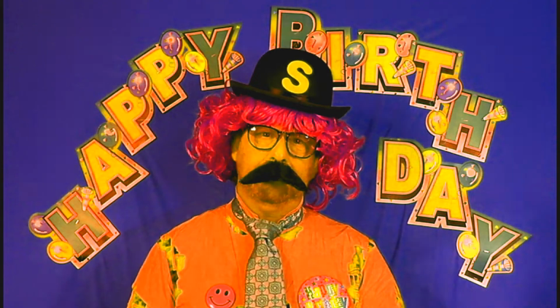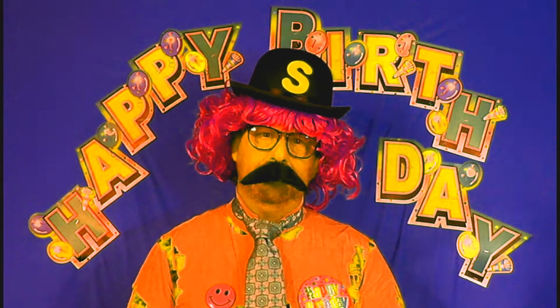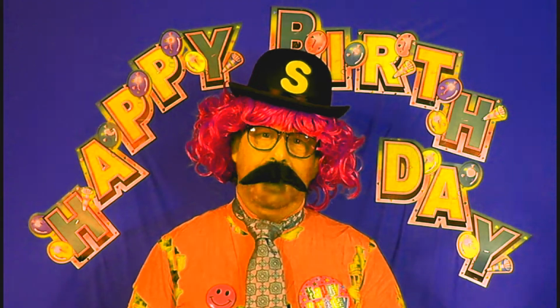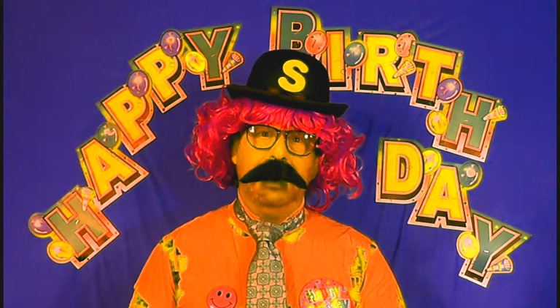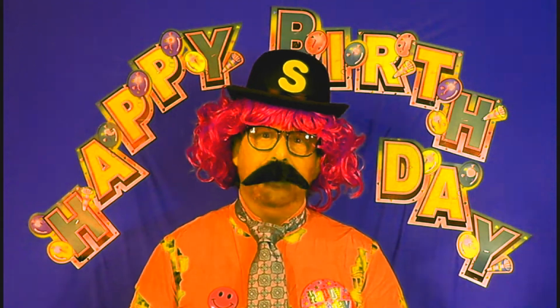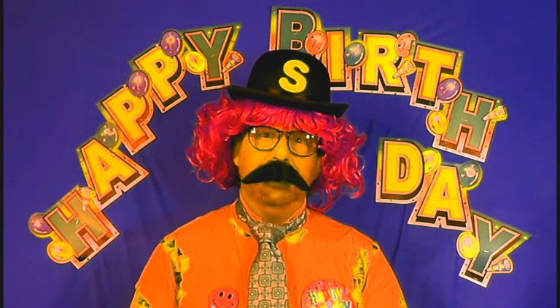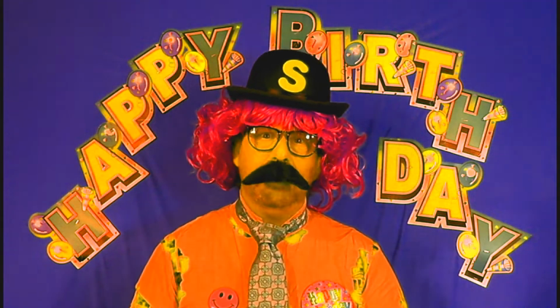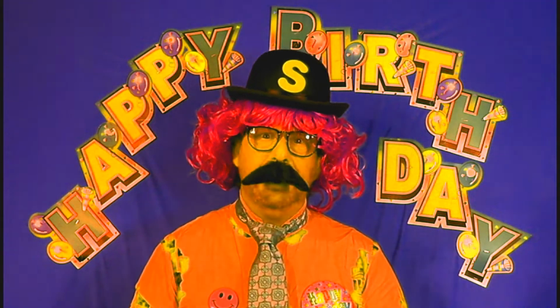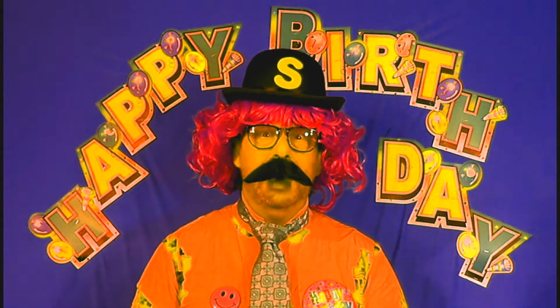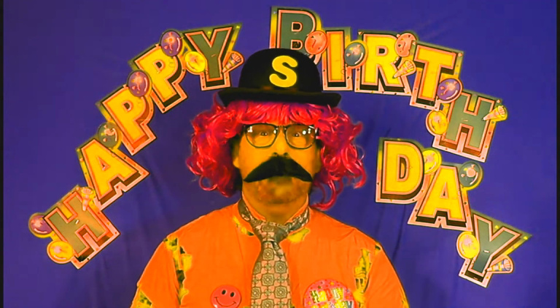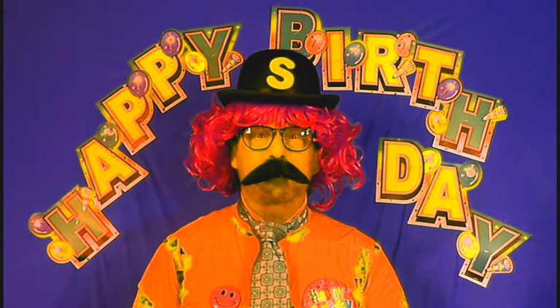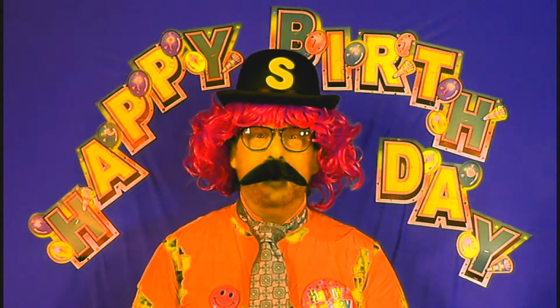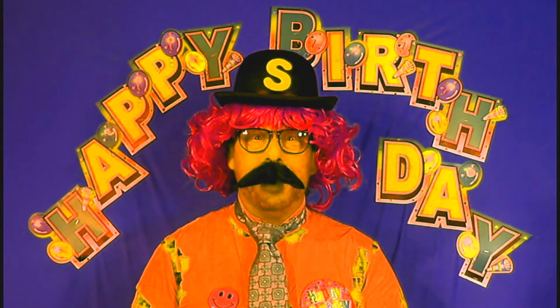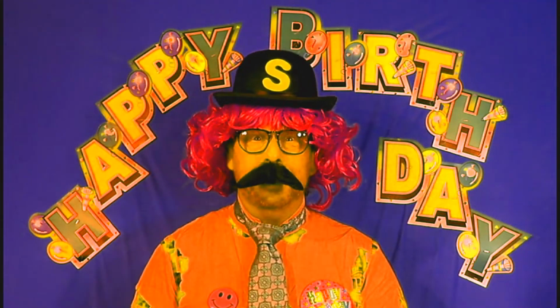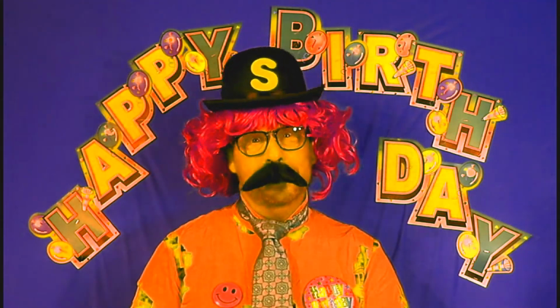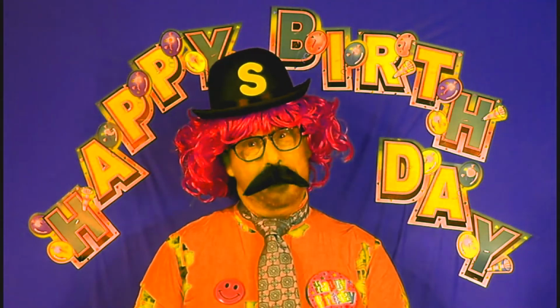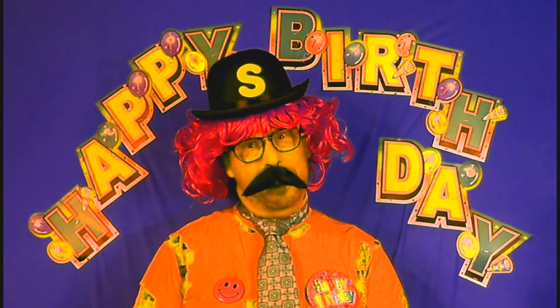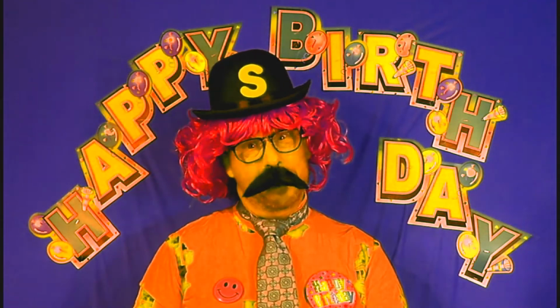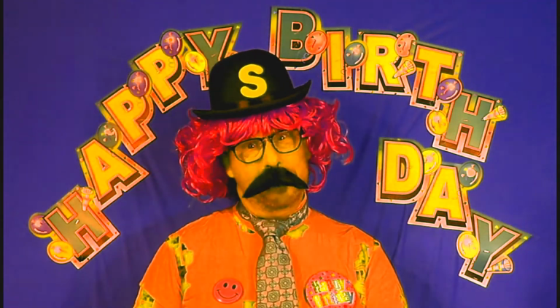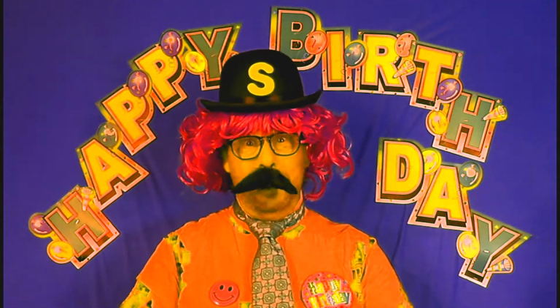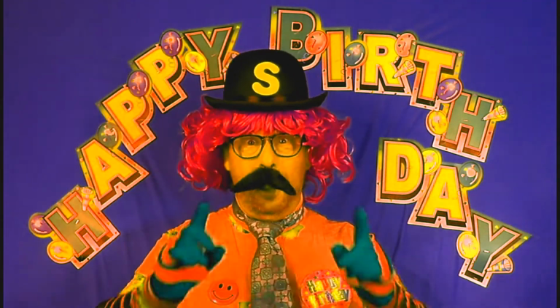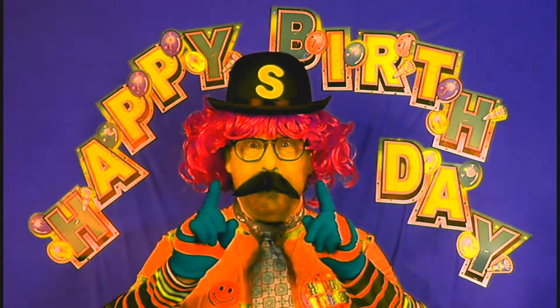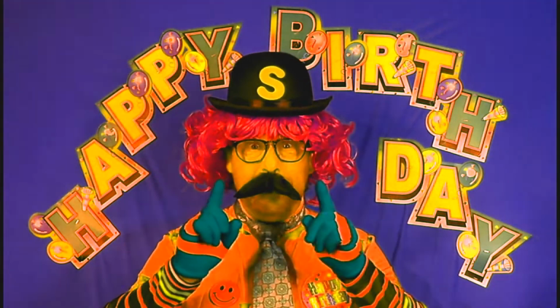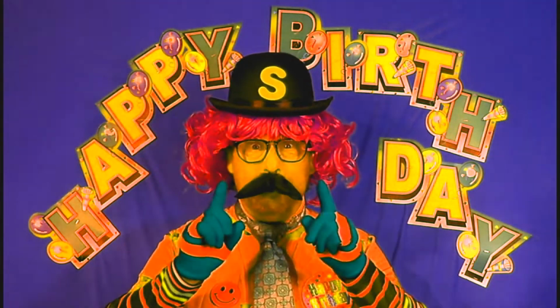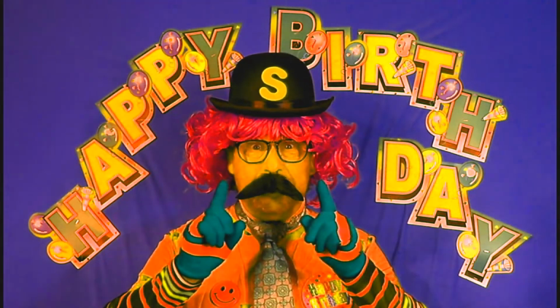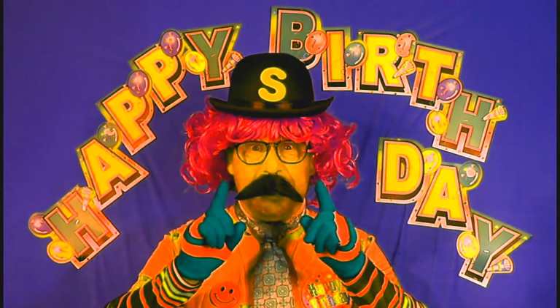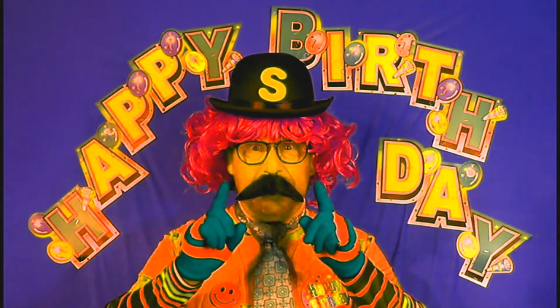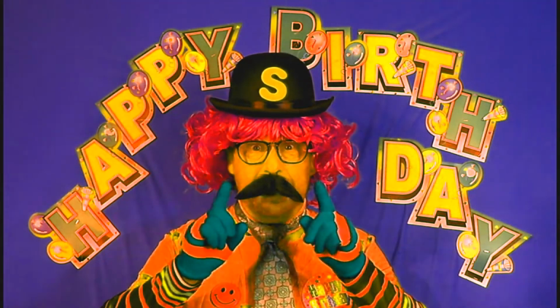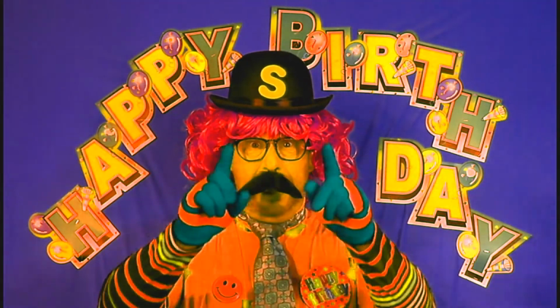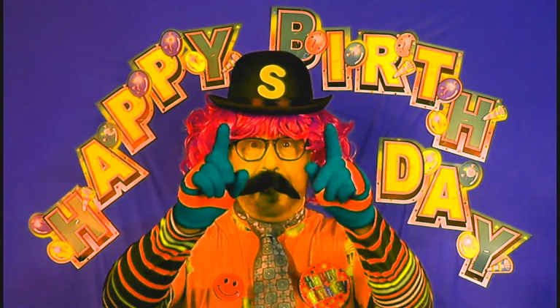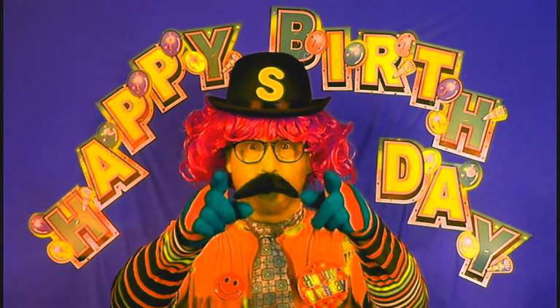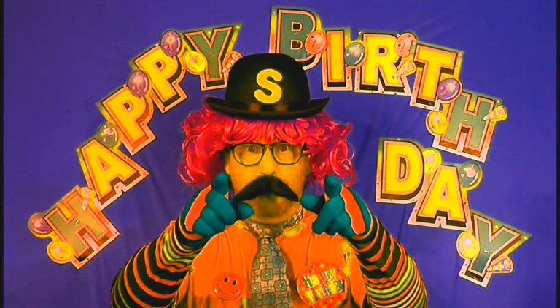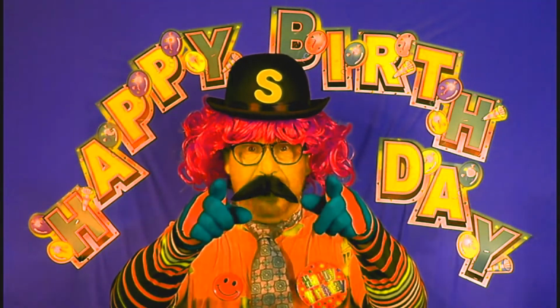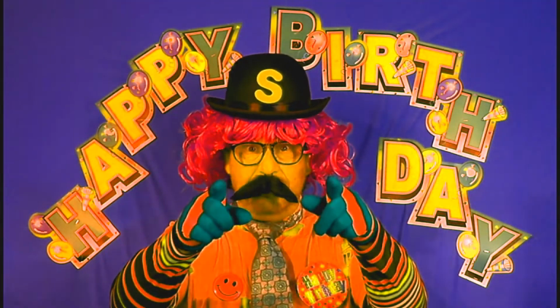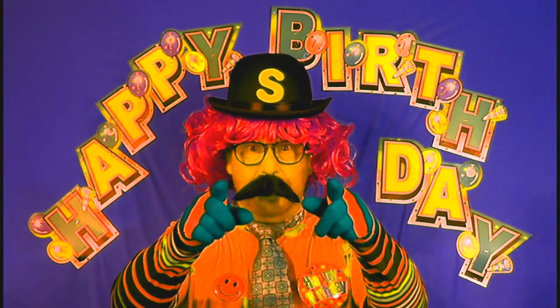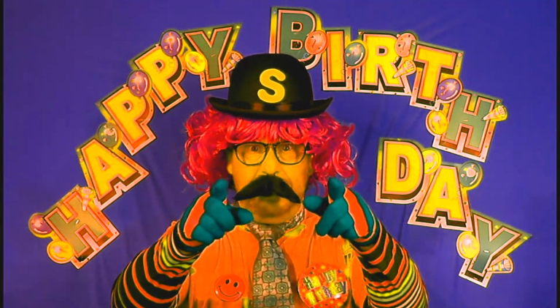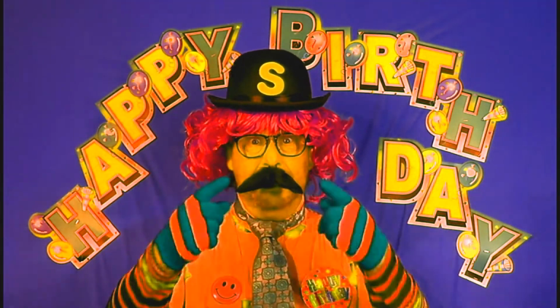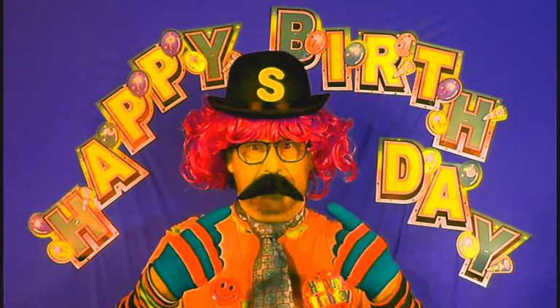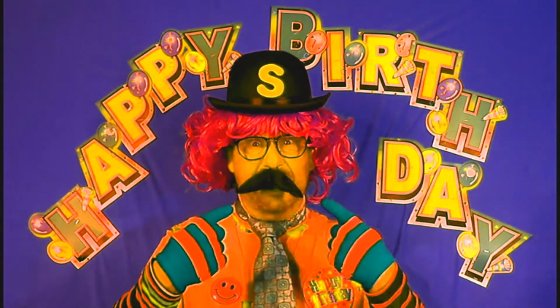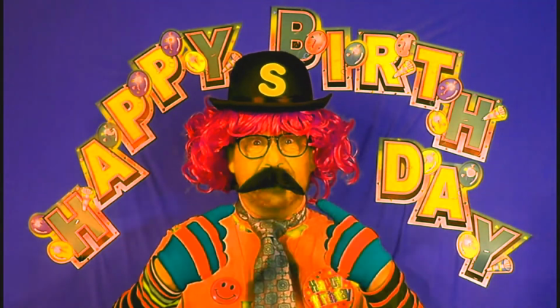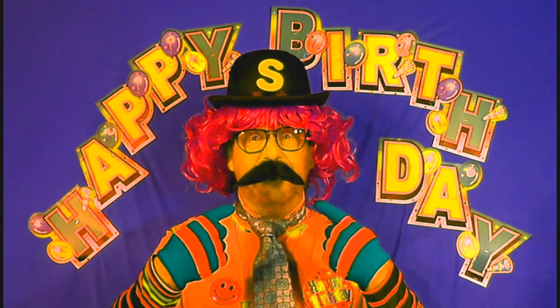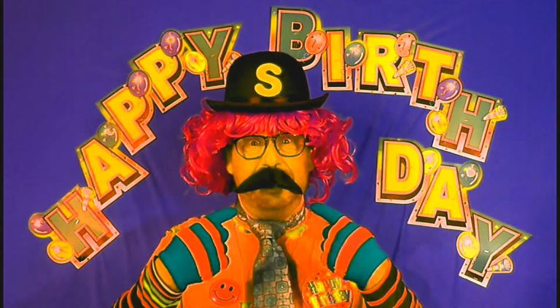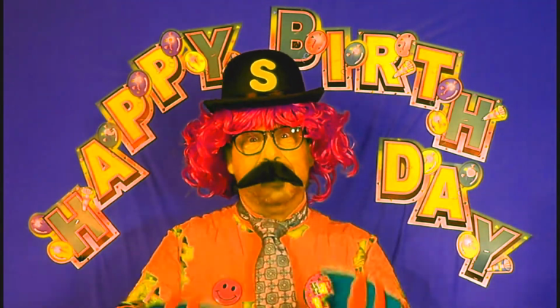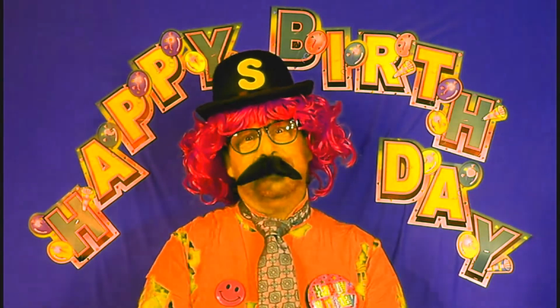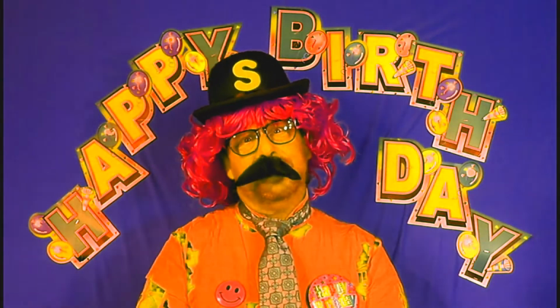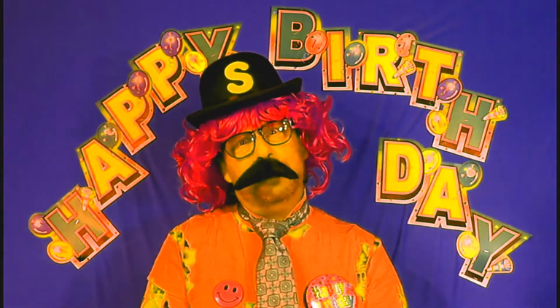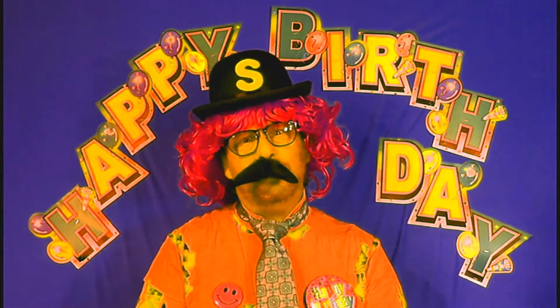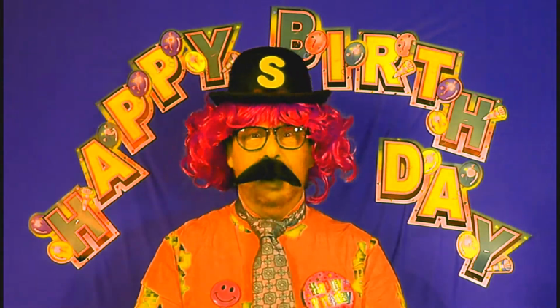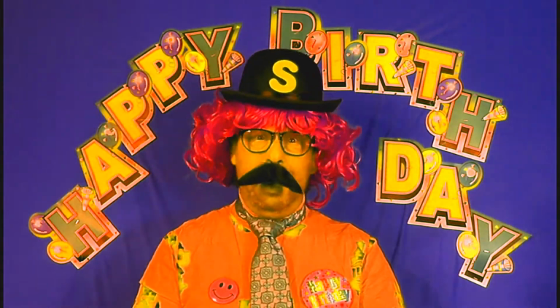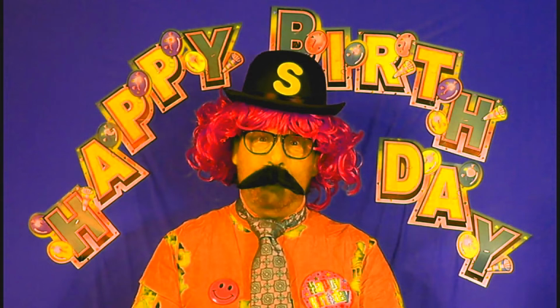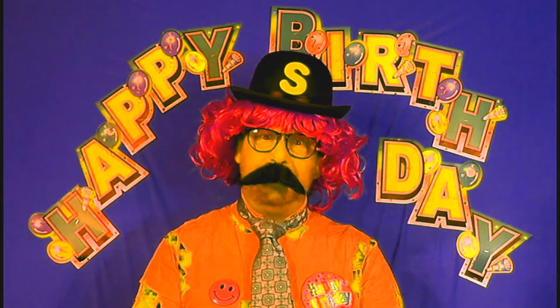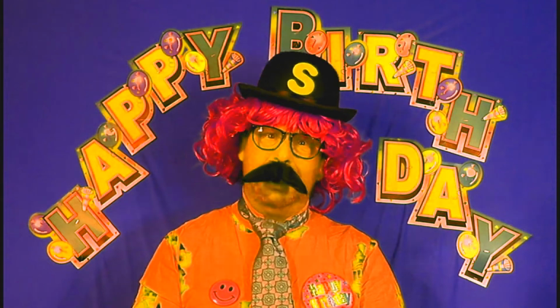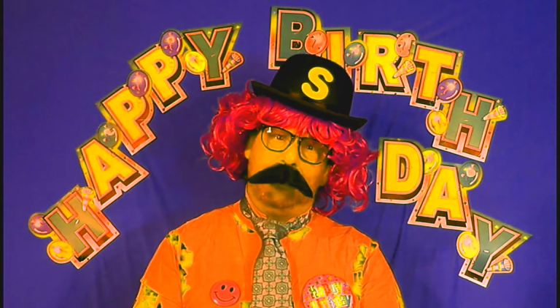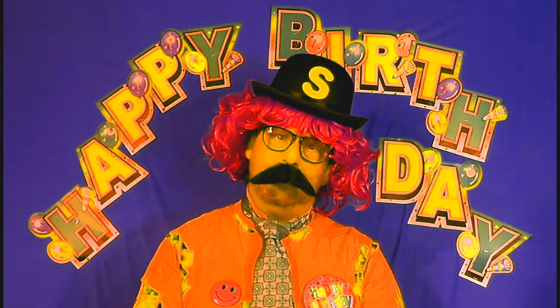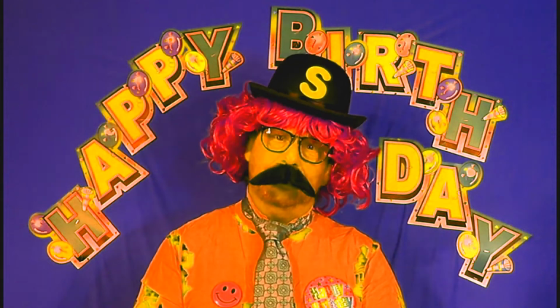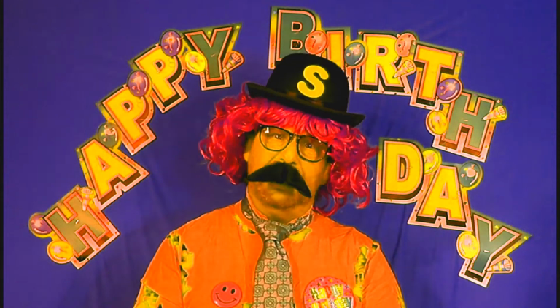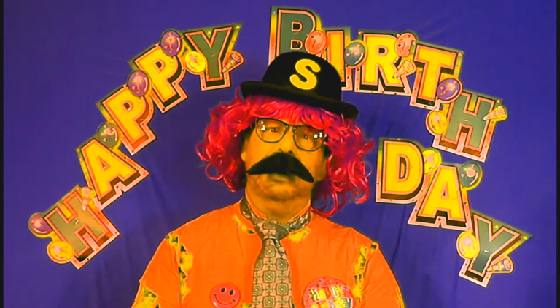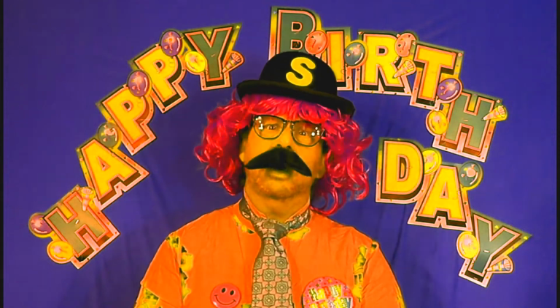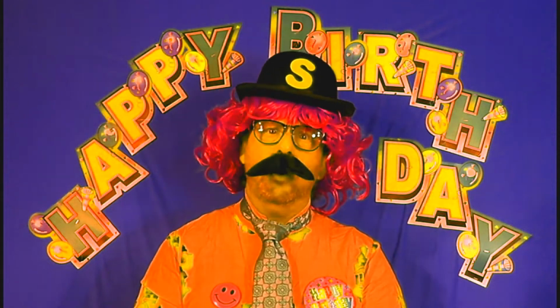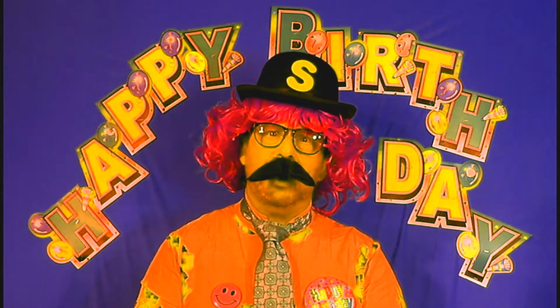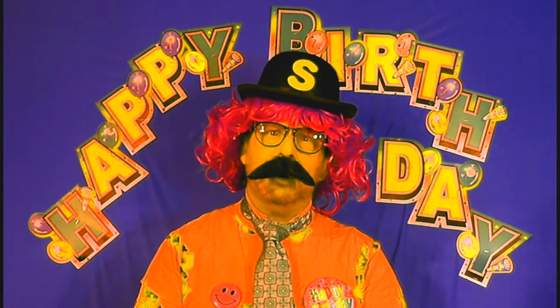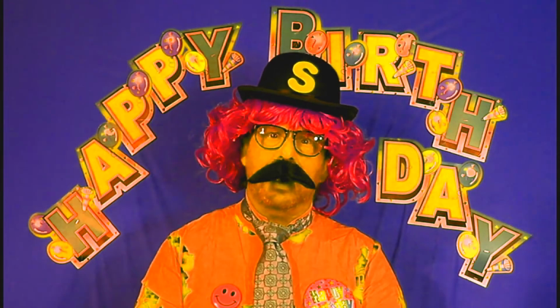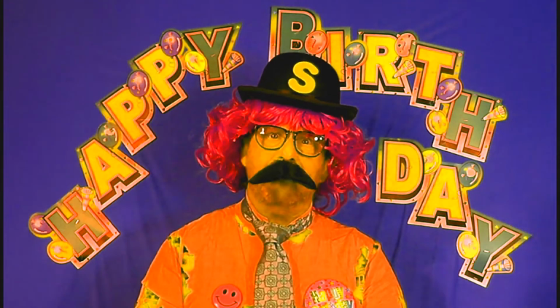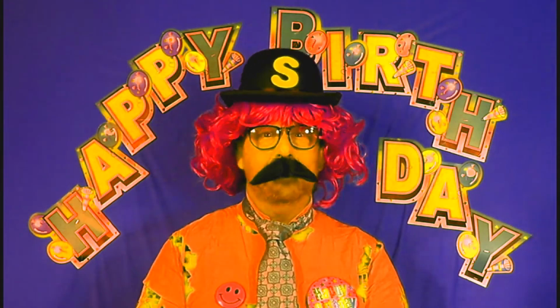Hello there Shirley, happy birthday! I know, I'm the happy birthday singer, and your friend Shirley, they've asked for me to come and sing a special happy birthday song to you today, on their behalf.